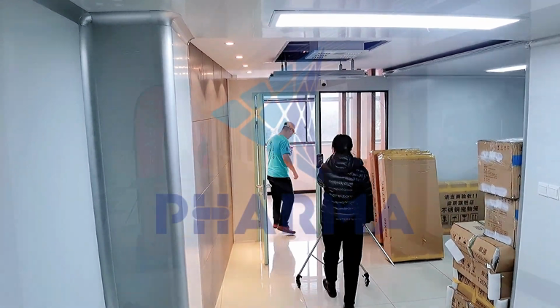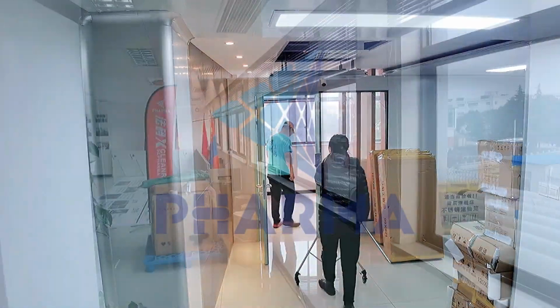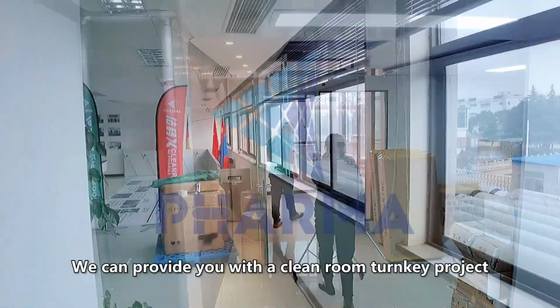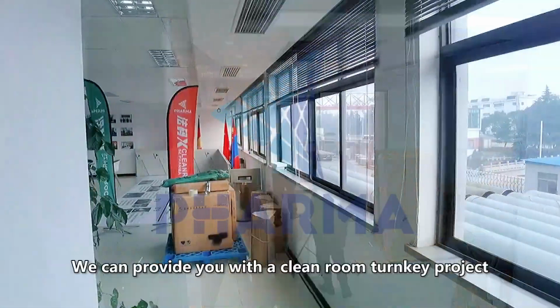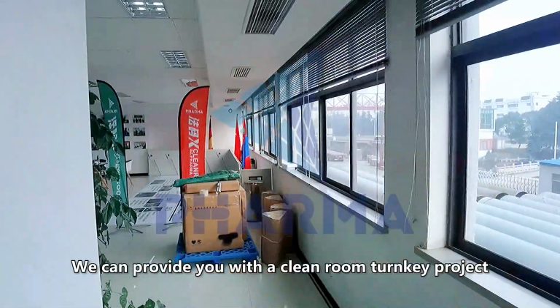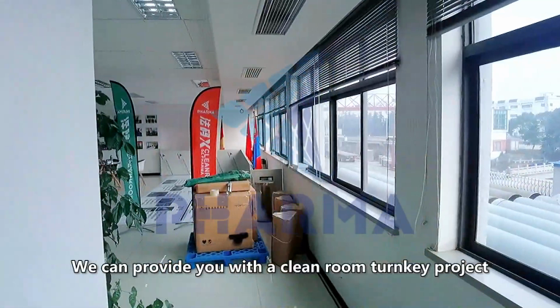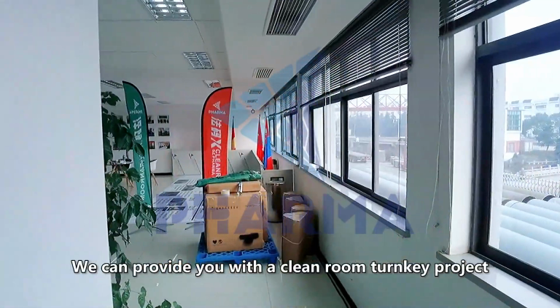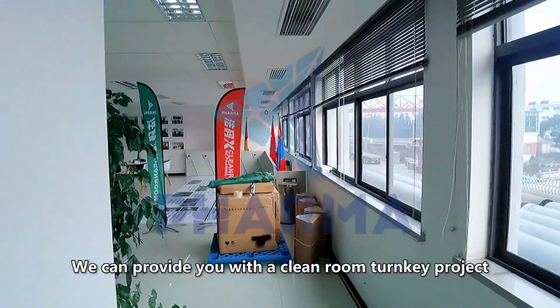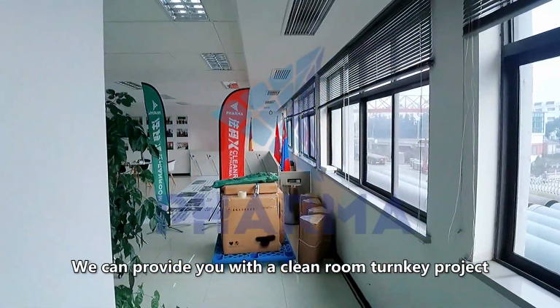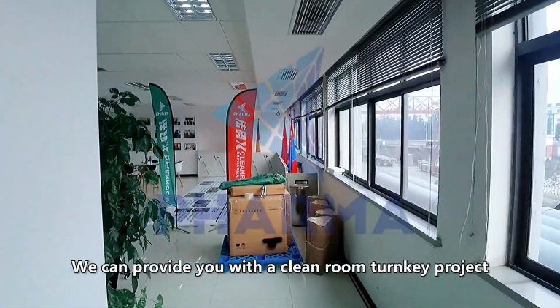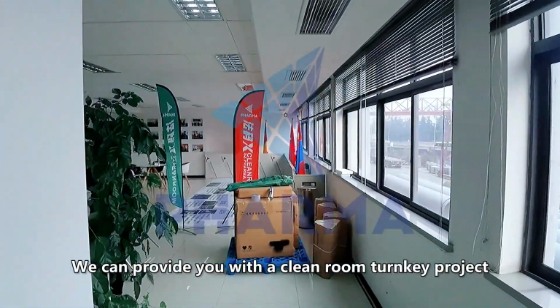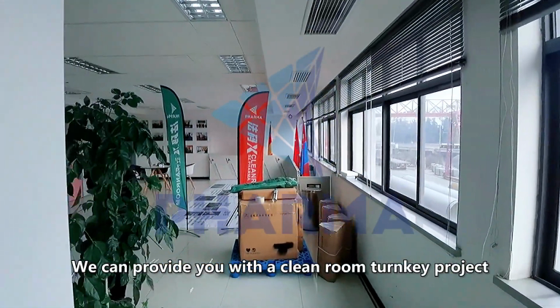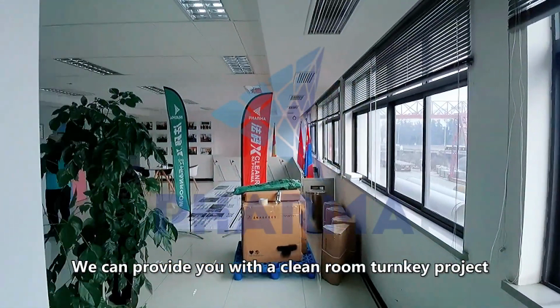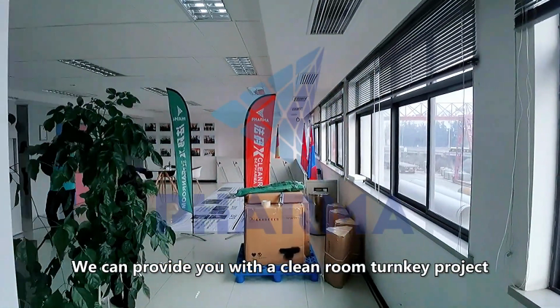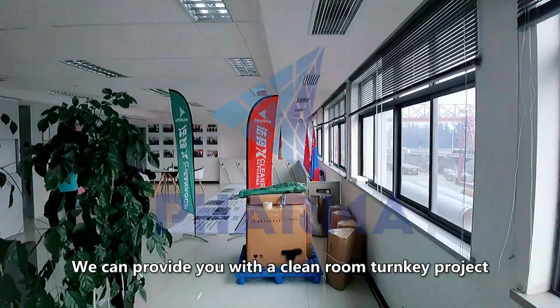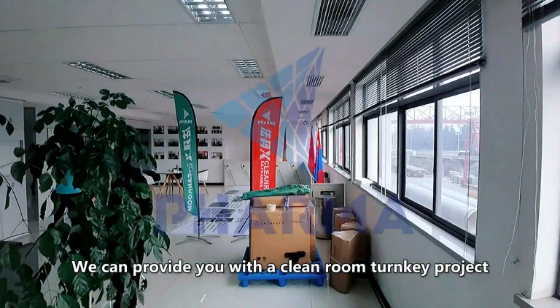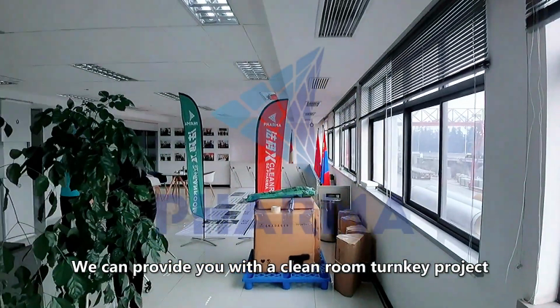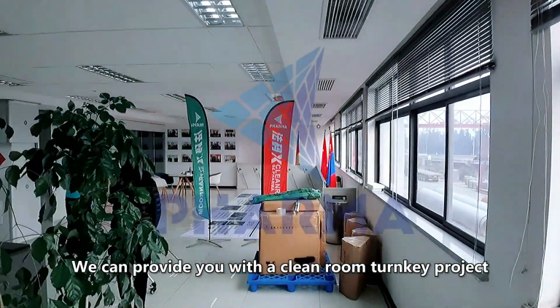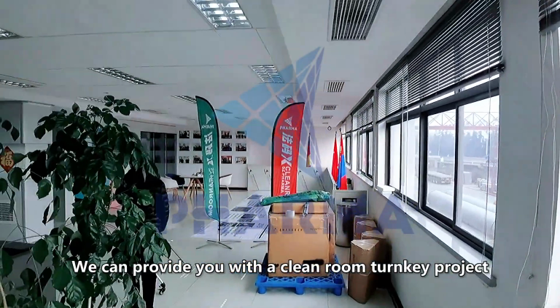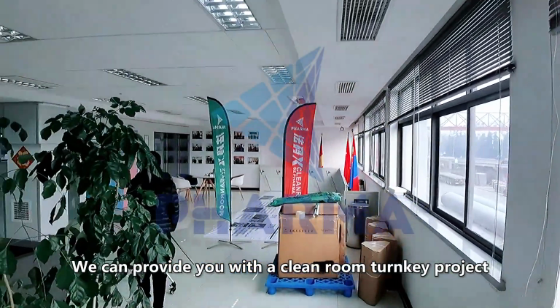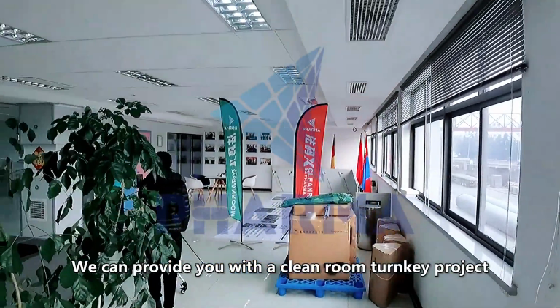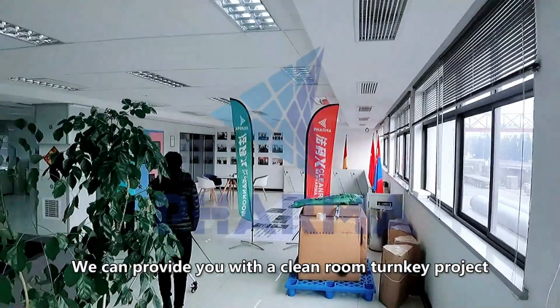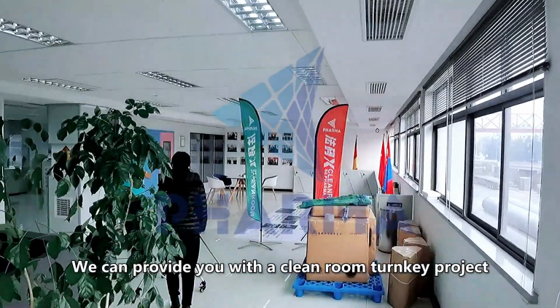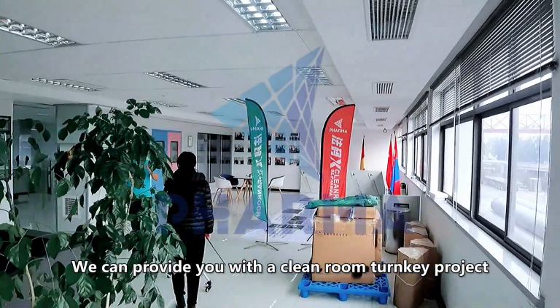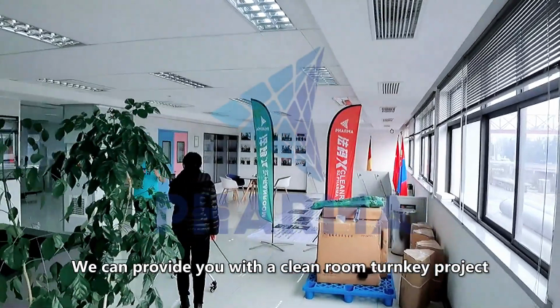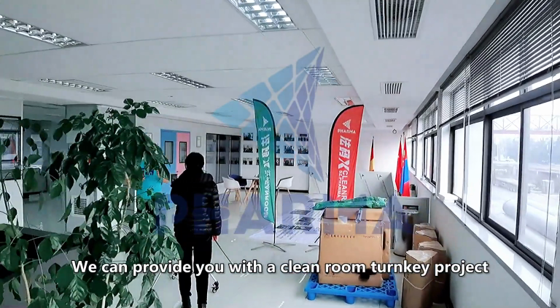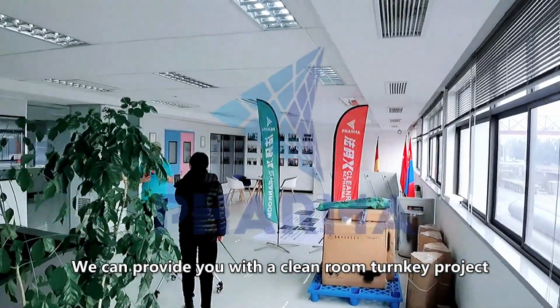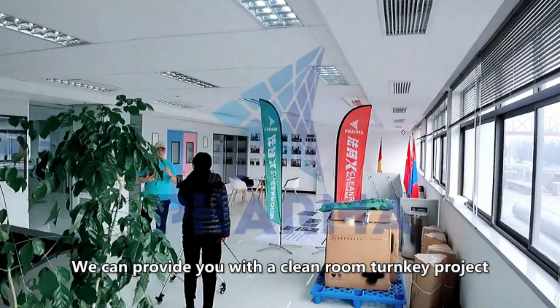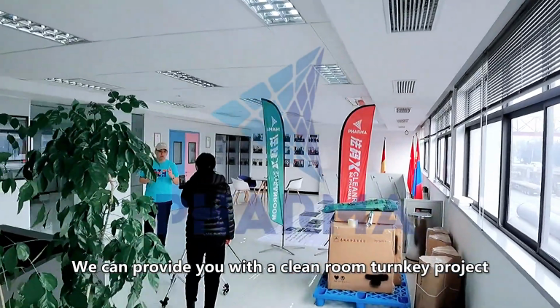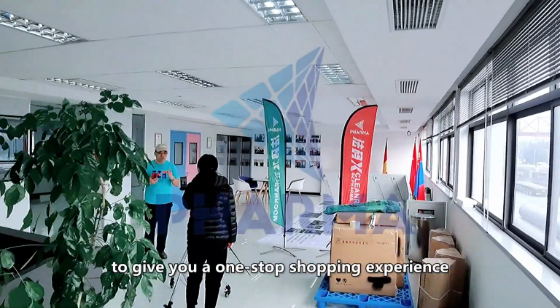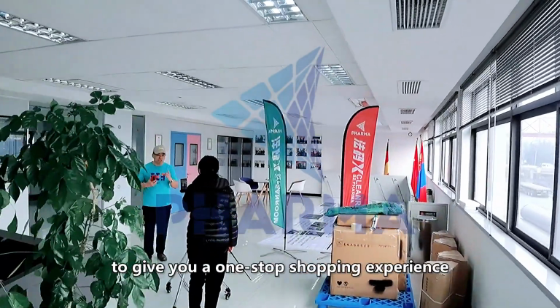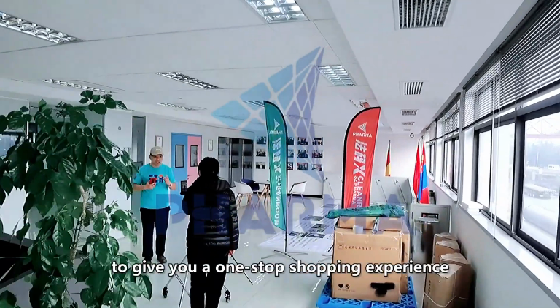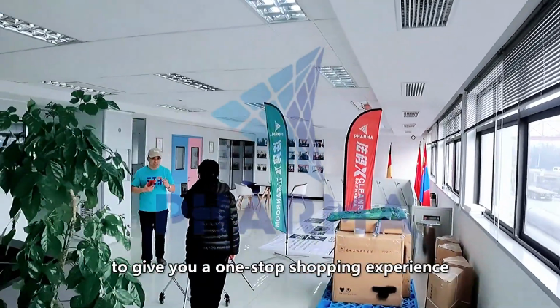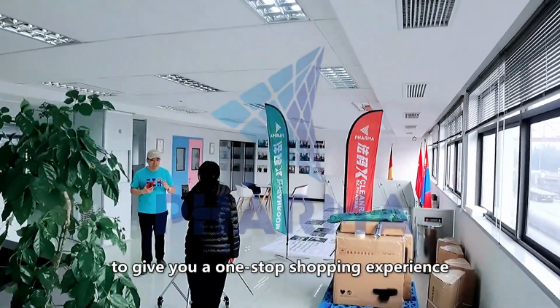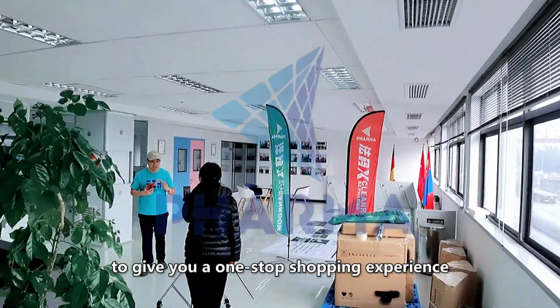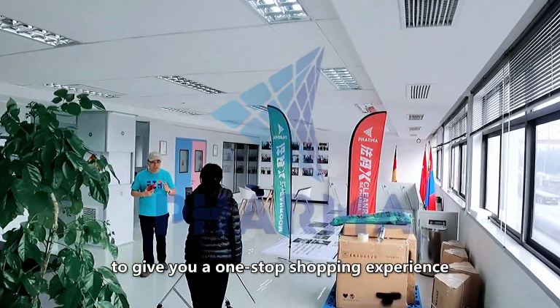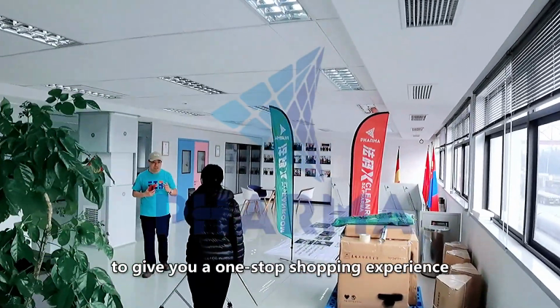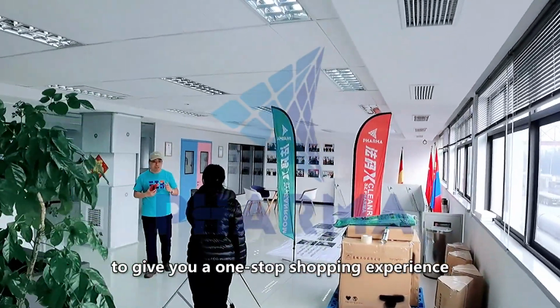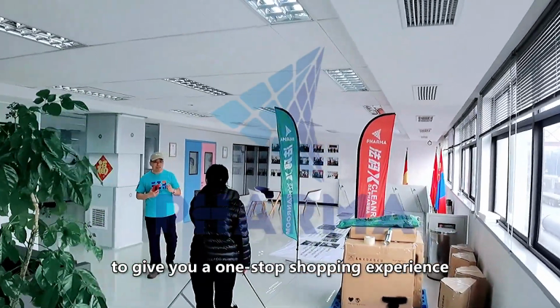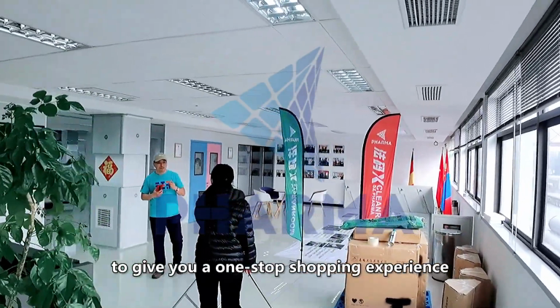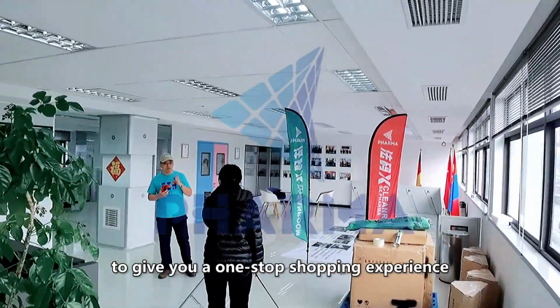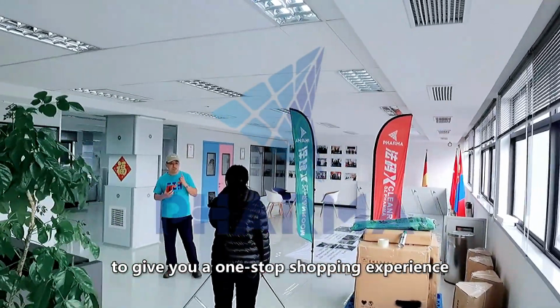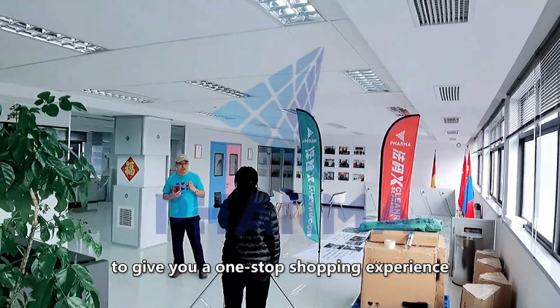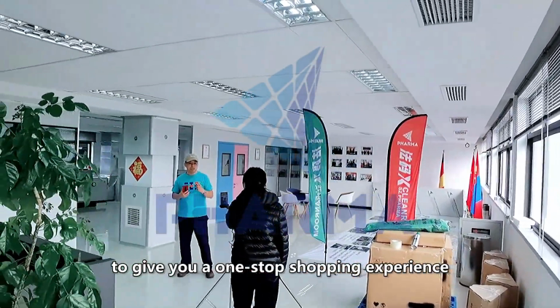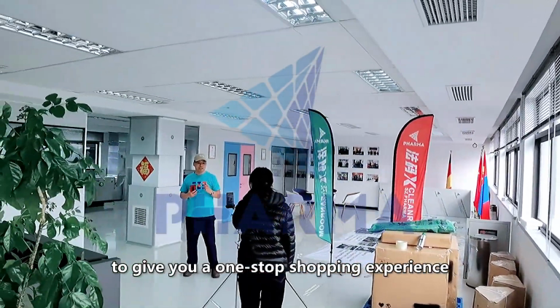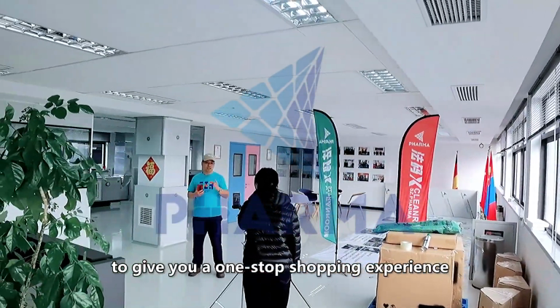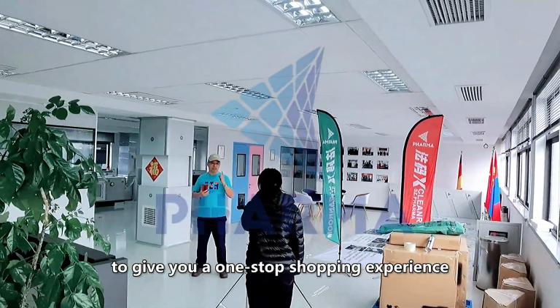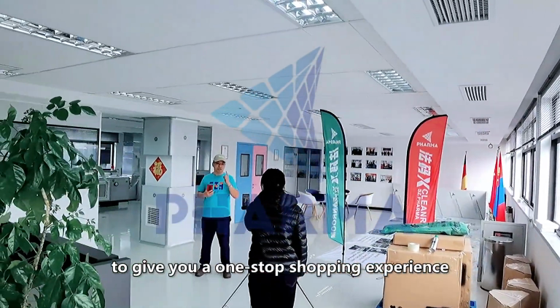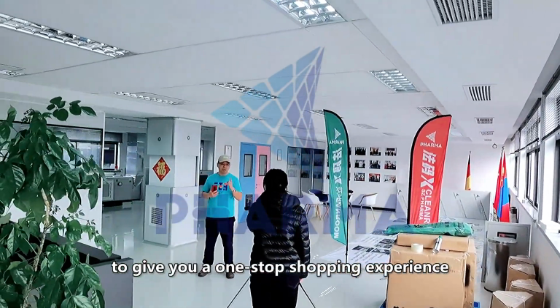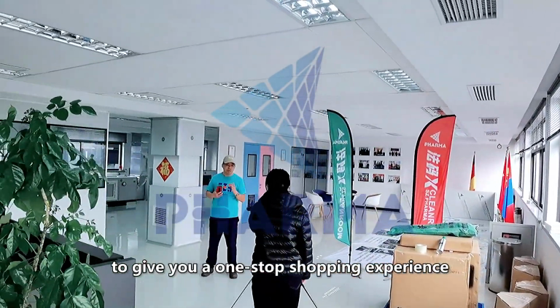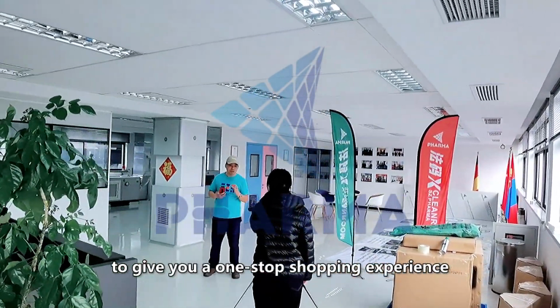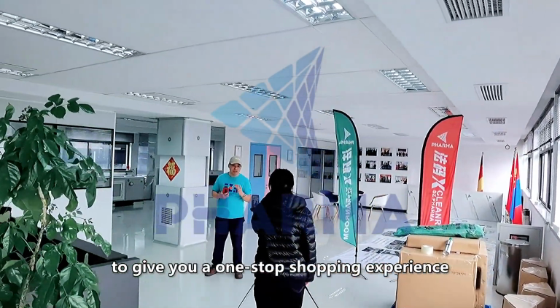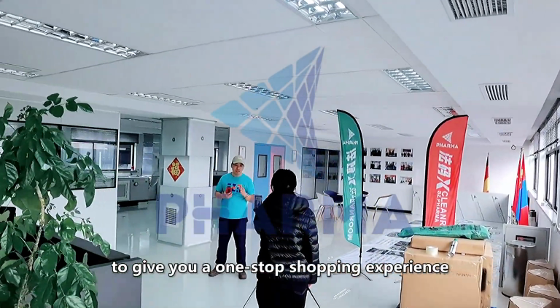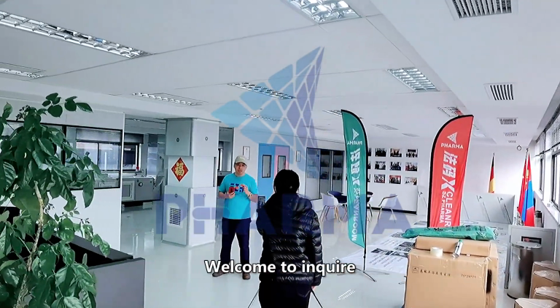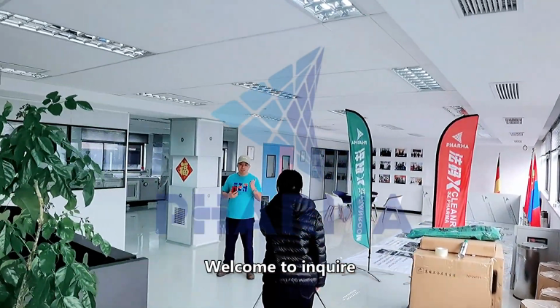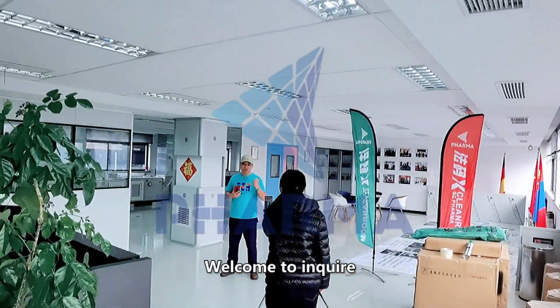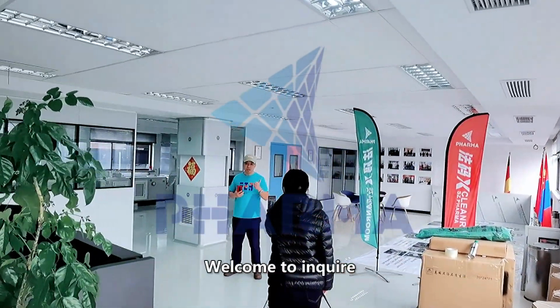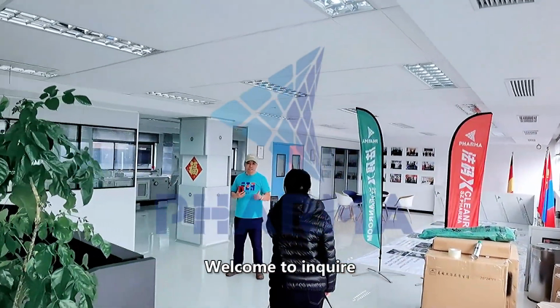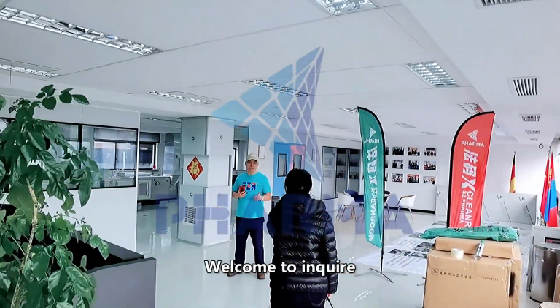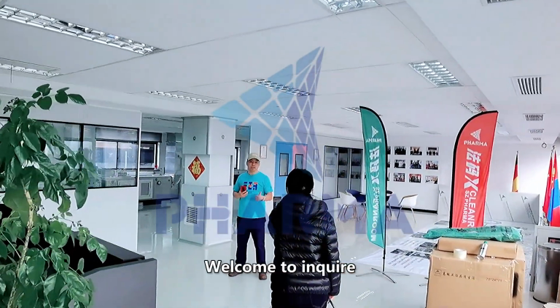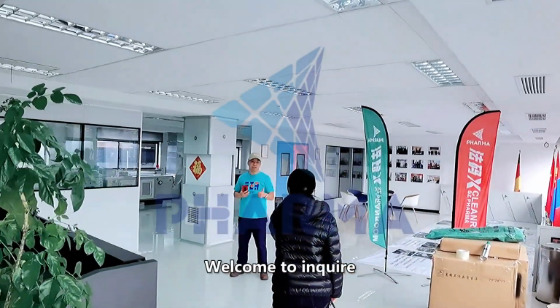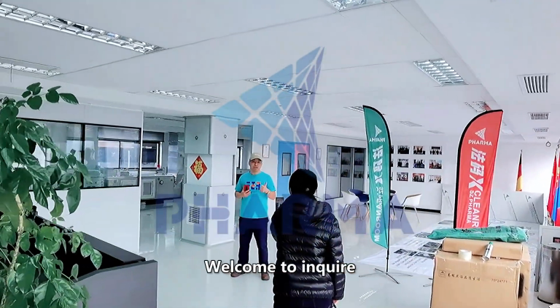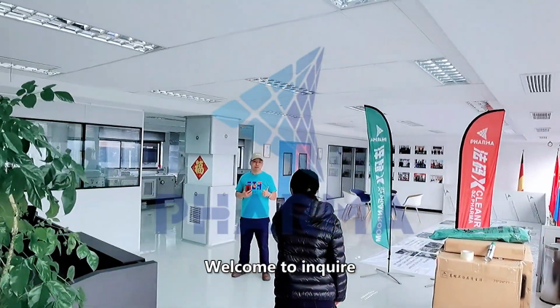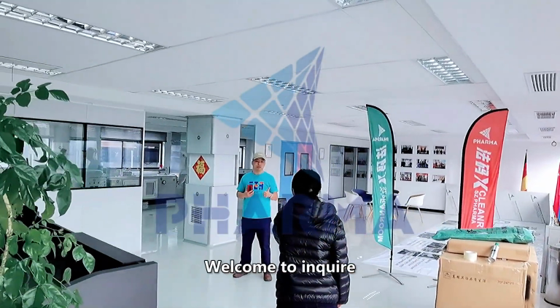We can provide you with a clean room turnkey project to give you a one-stop shopping experience. Welcome to inquire.